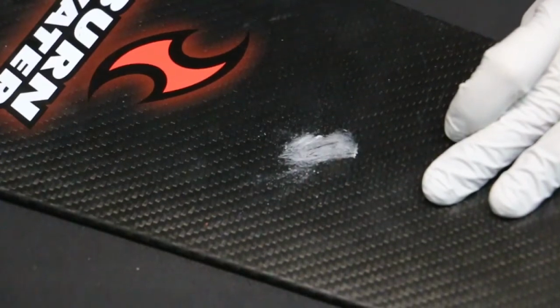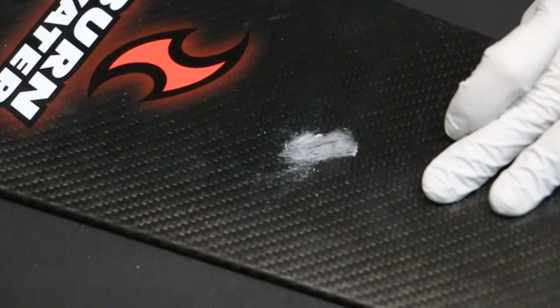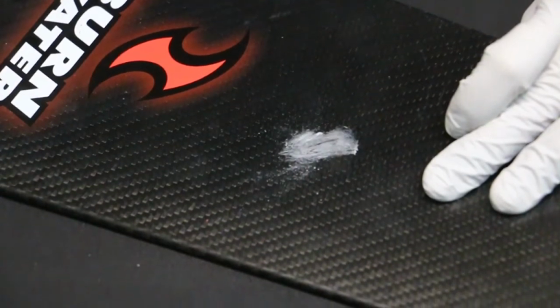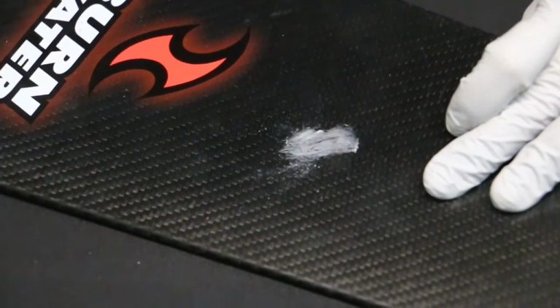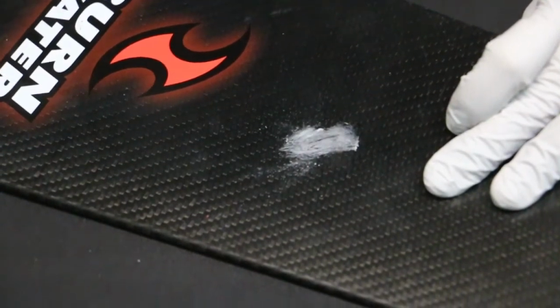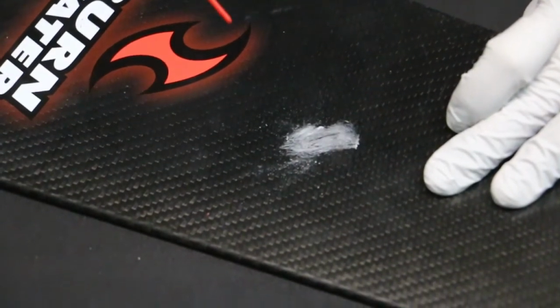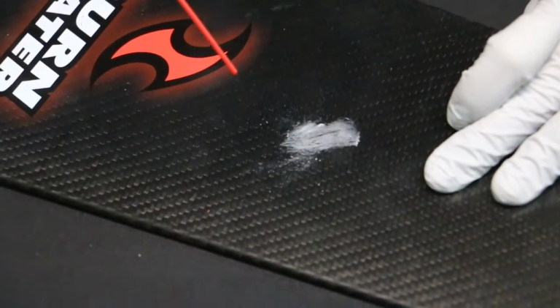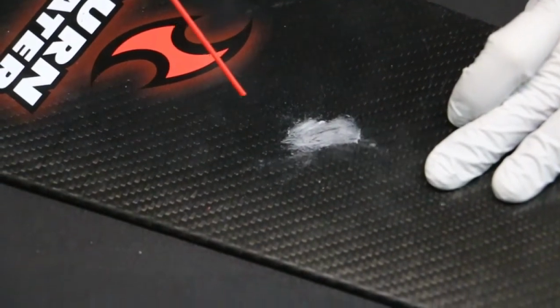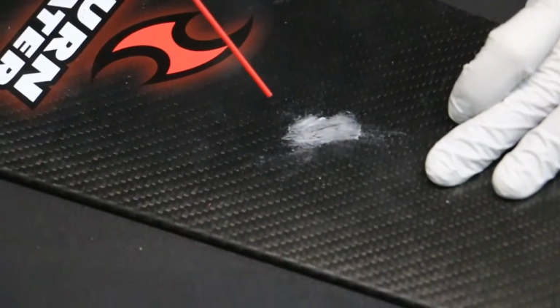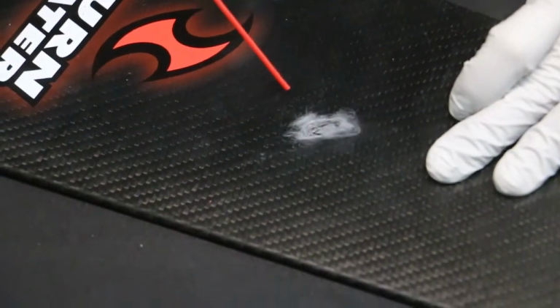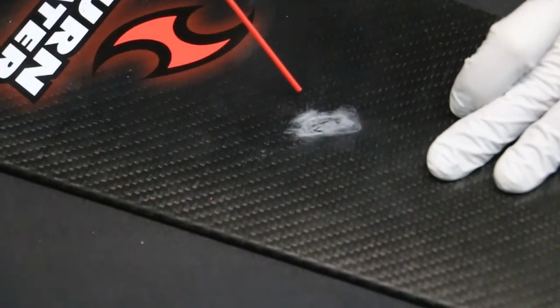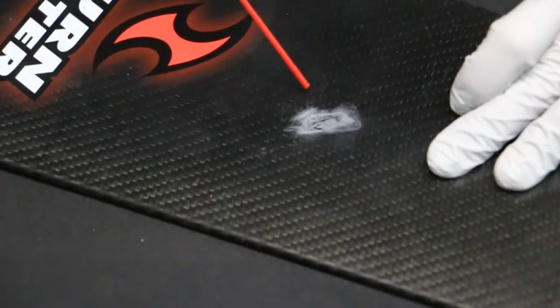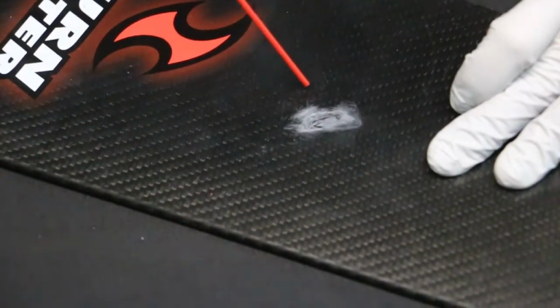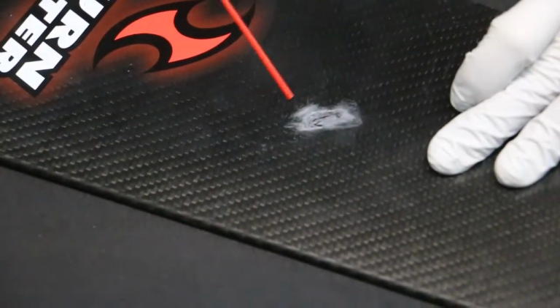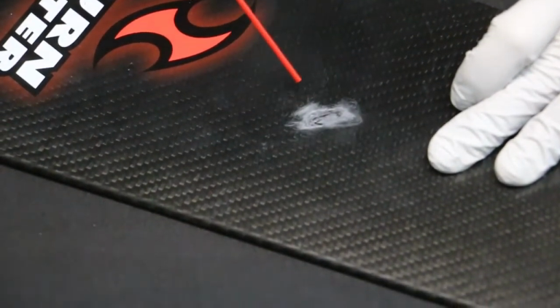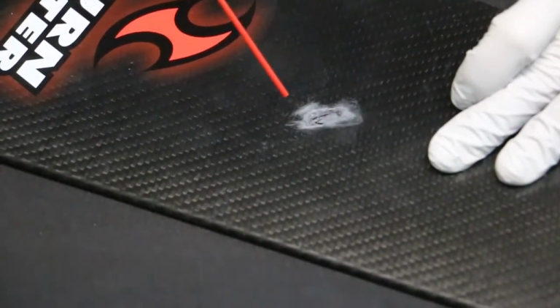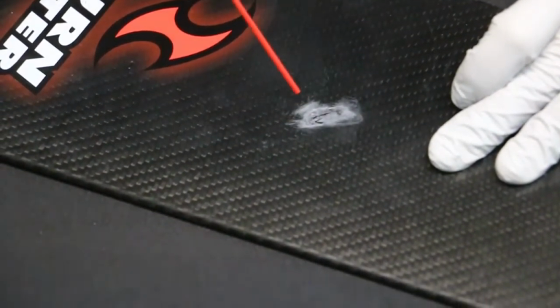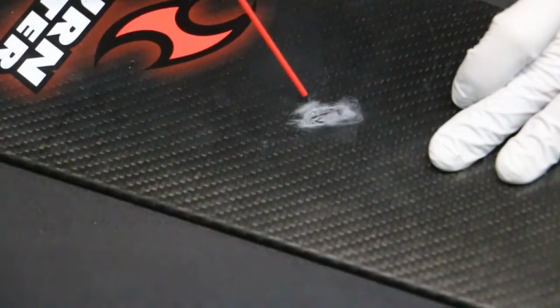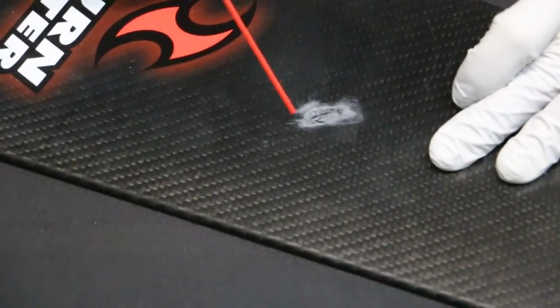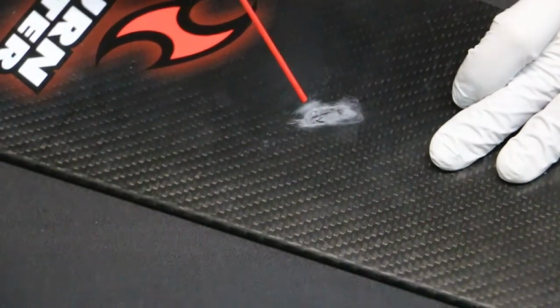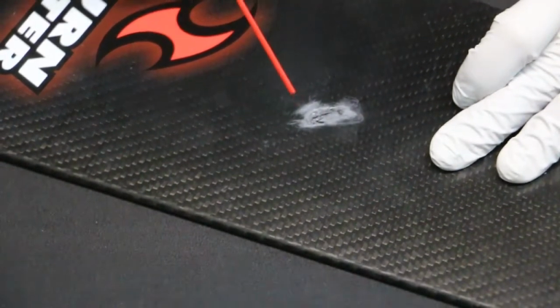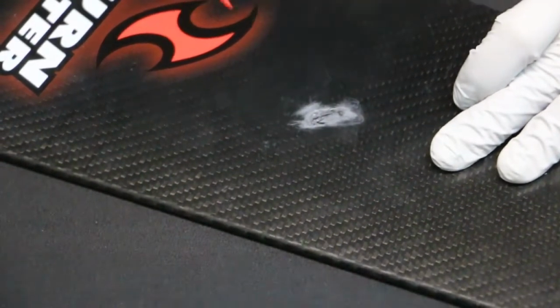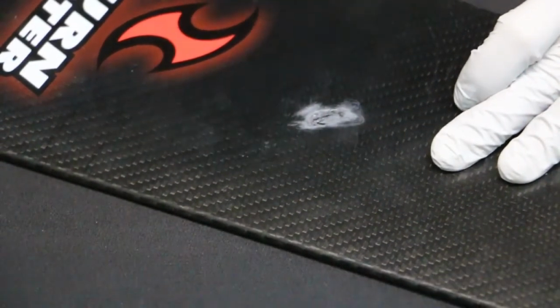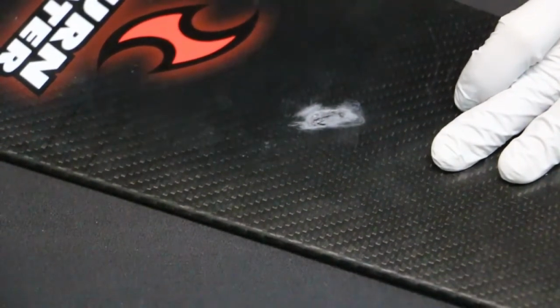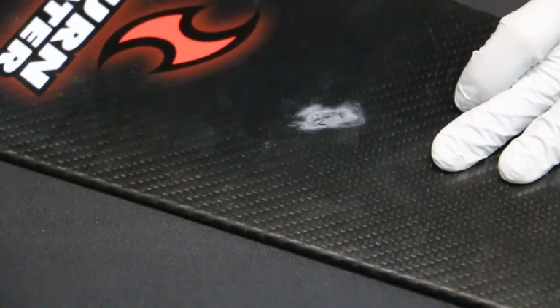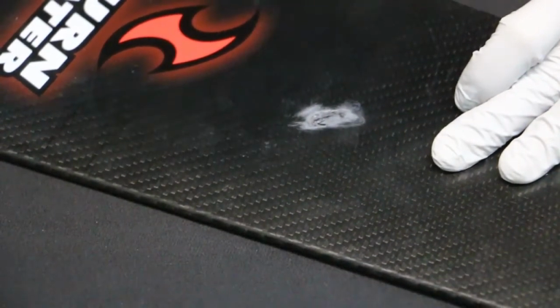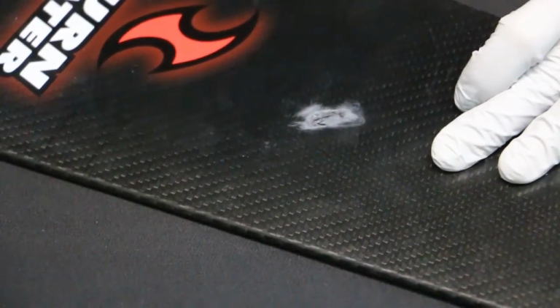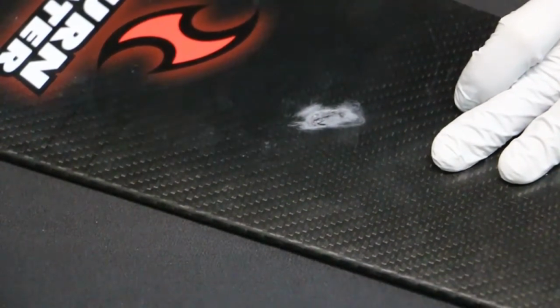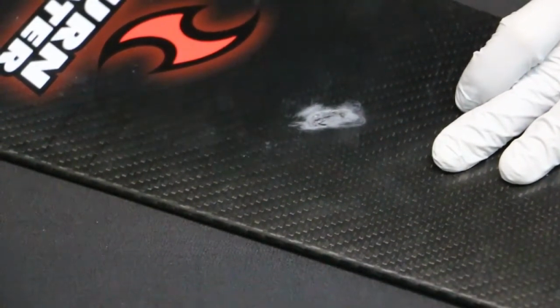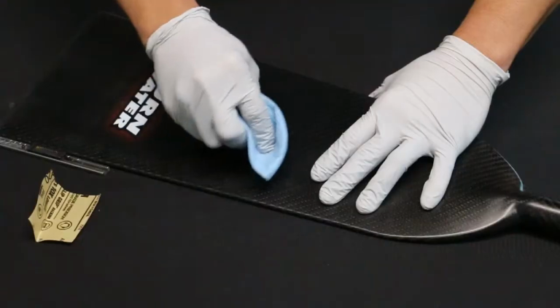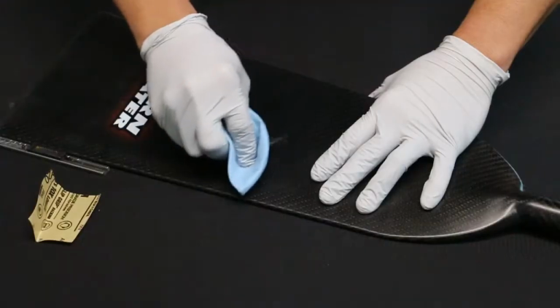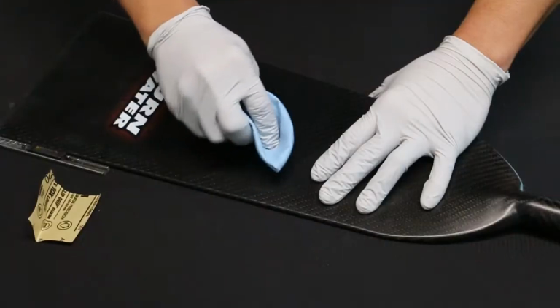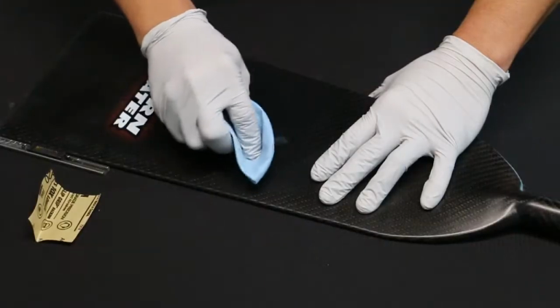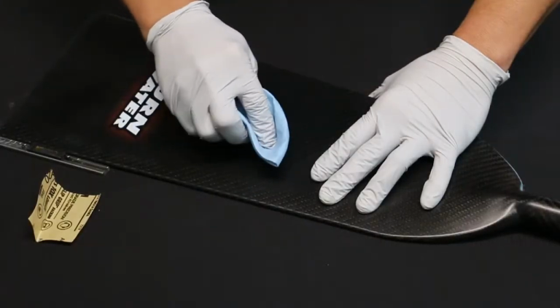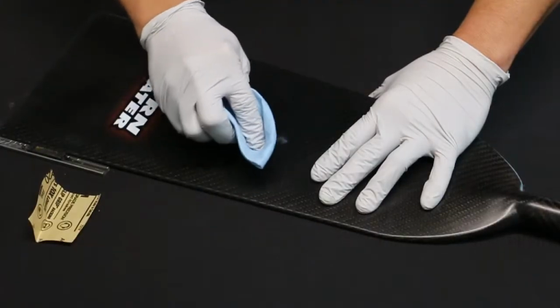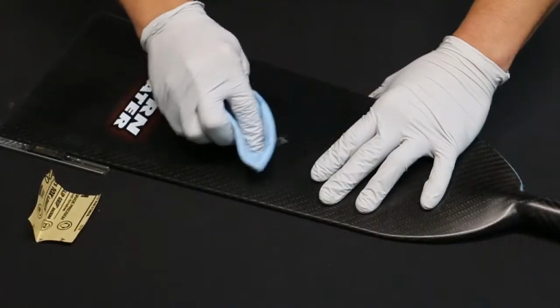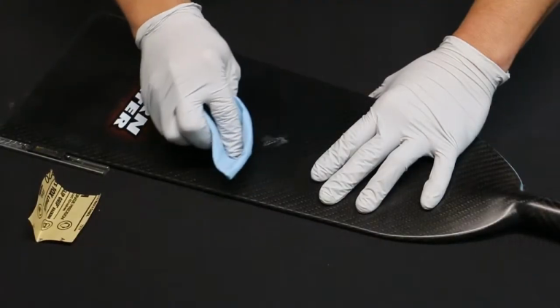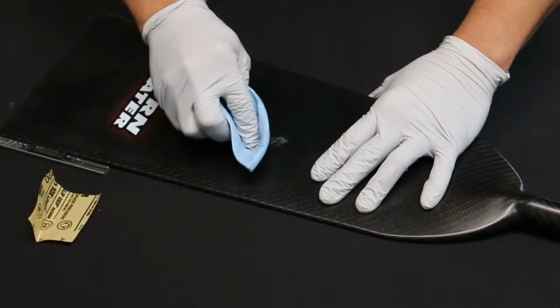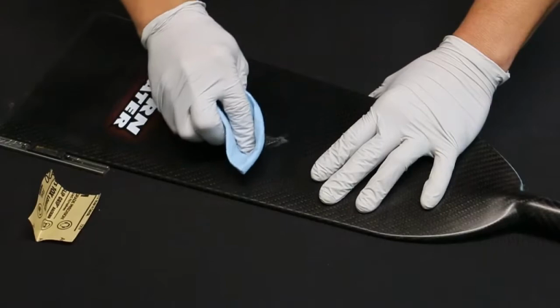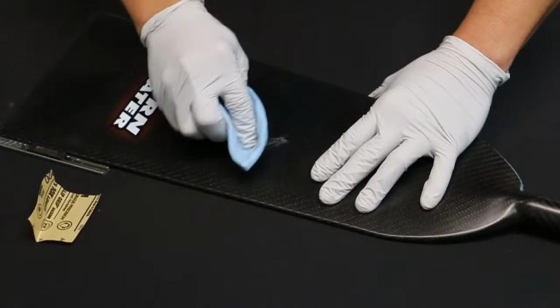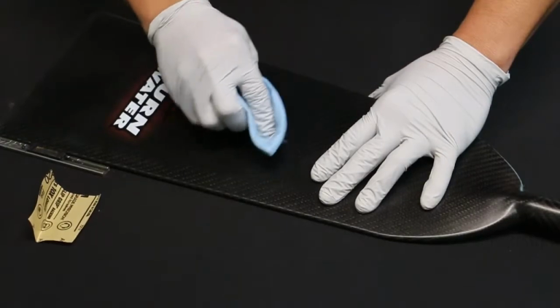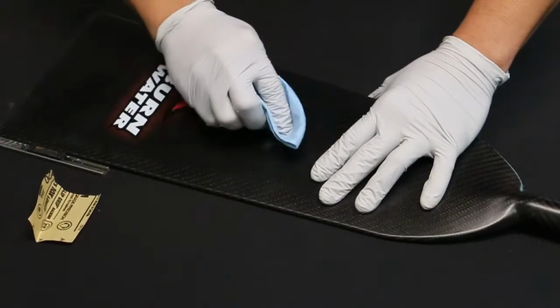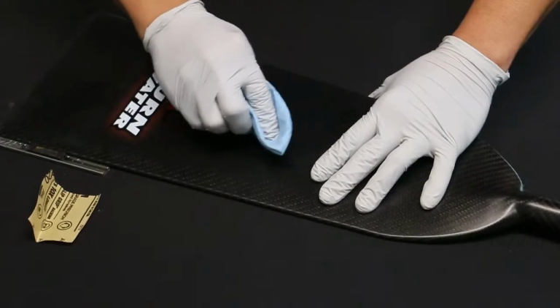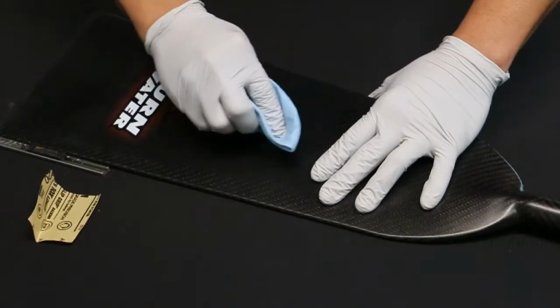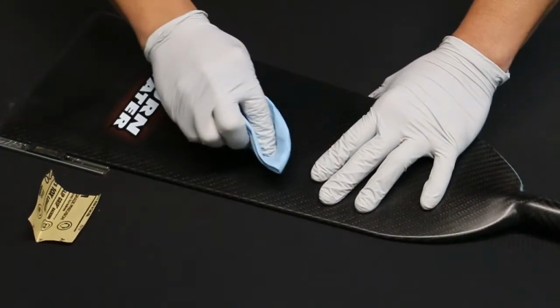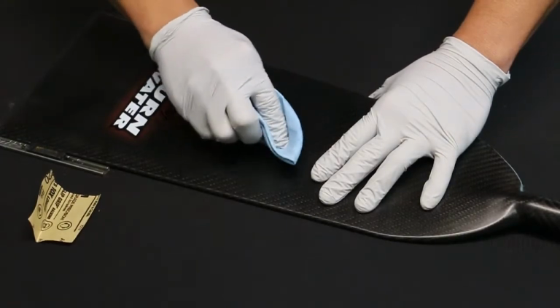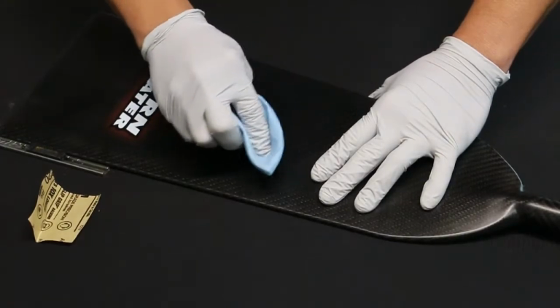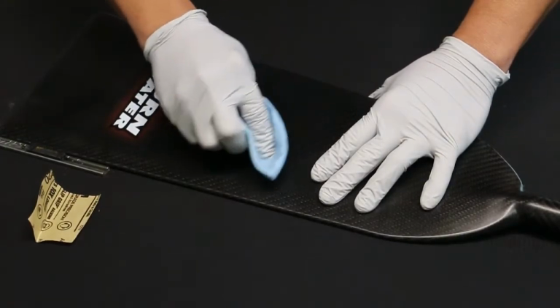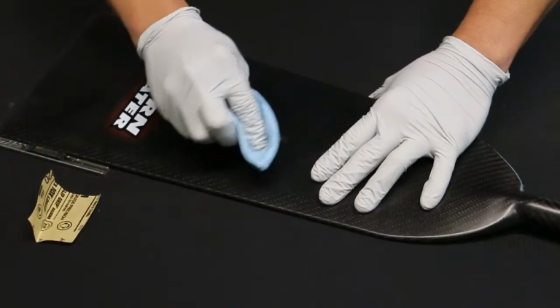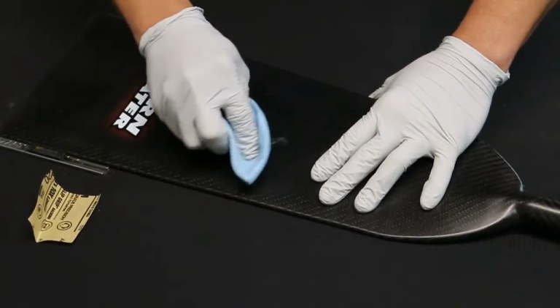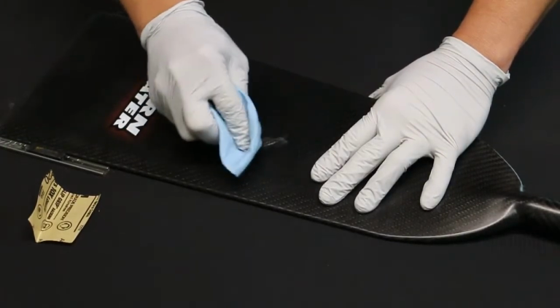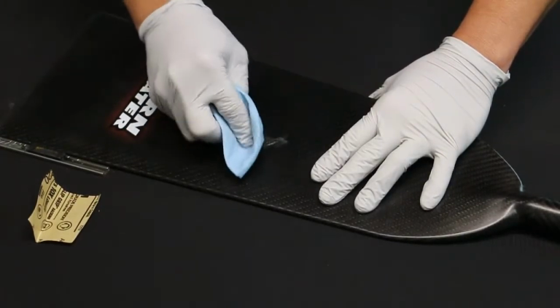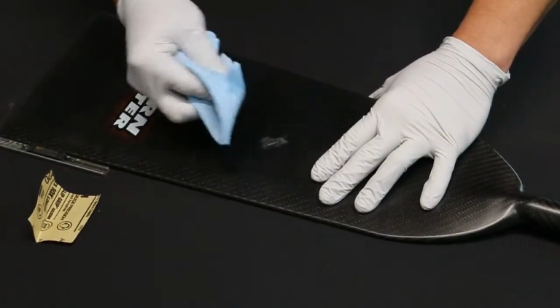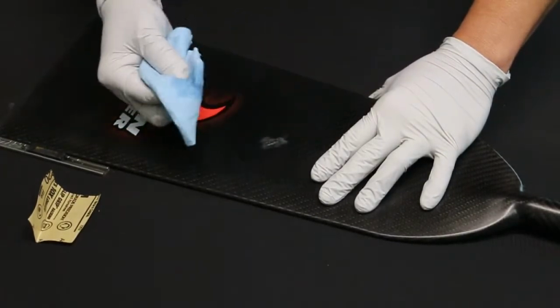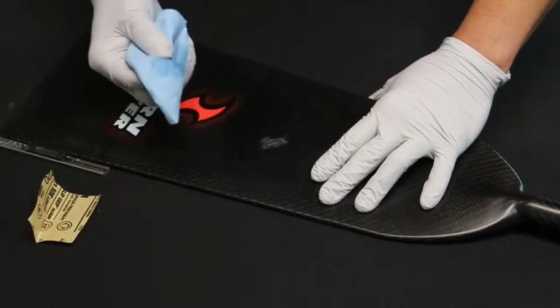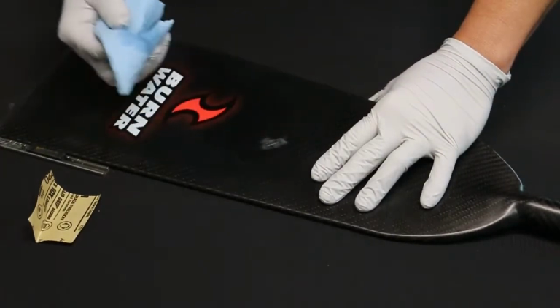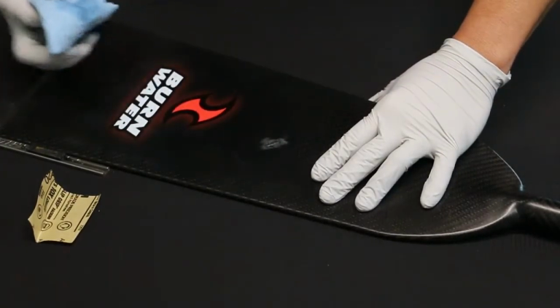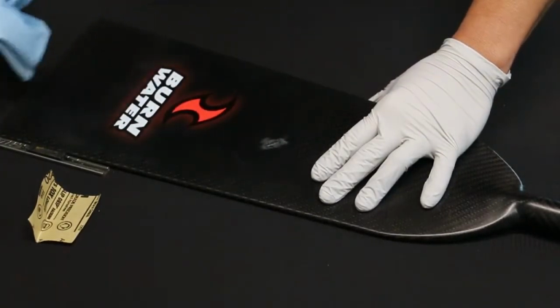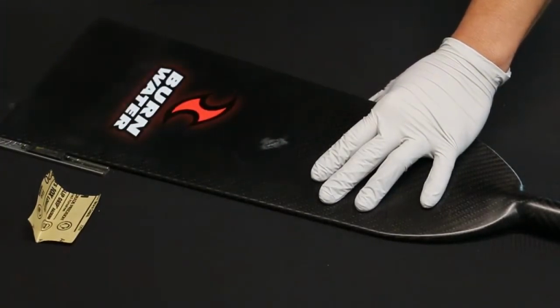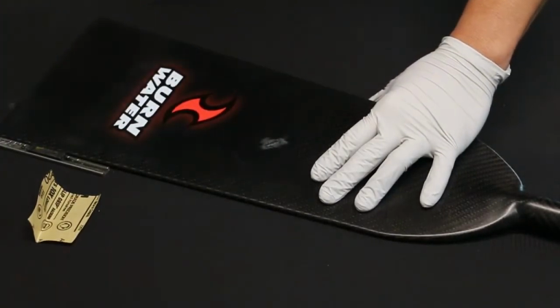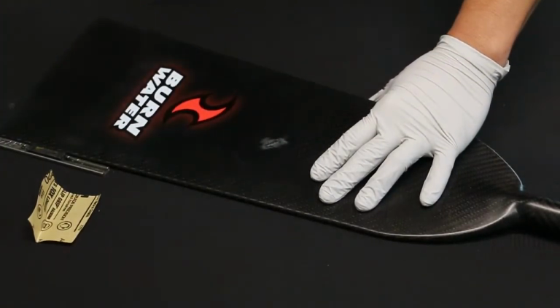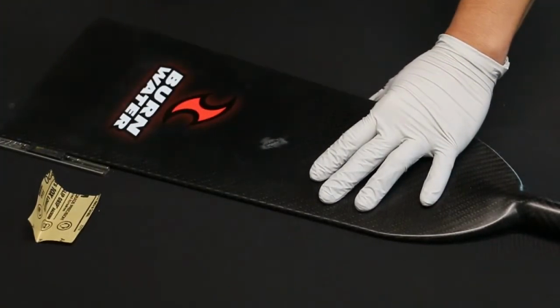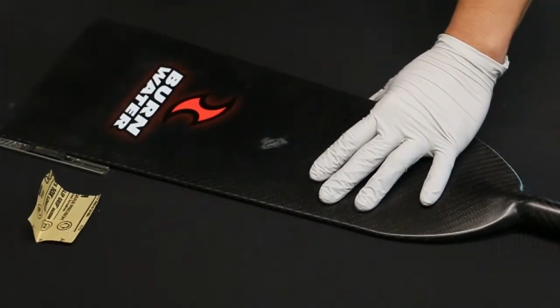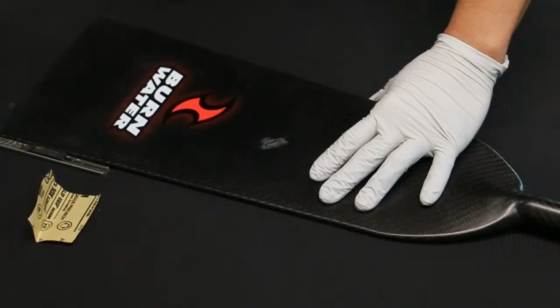Next, dust off any loose debris with compressed air and then follow up with a wiping with your paper towel and acetone or alcohol.